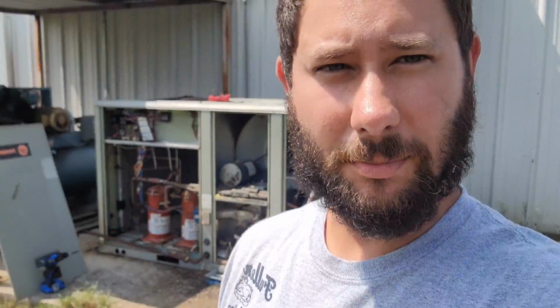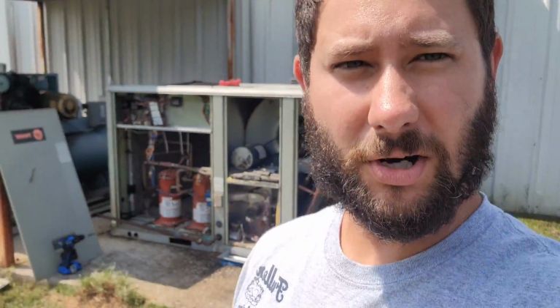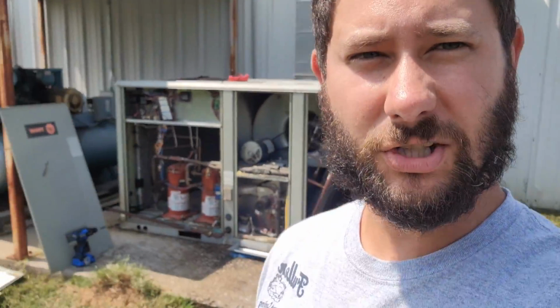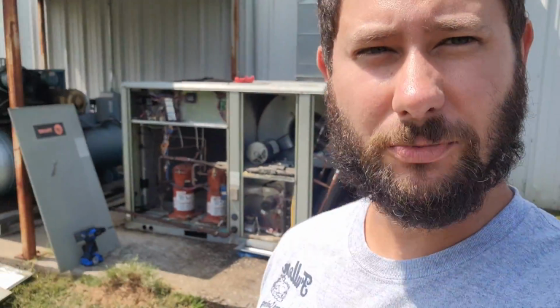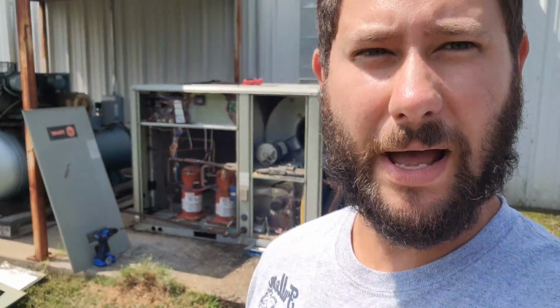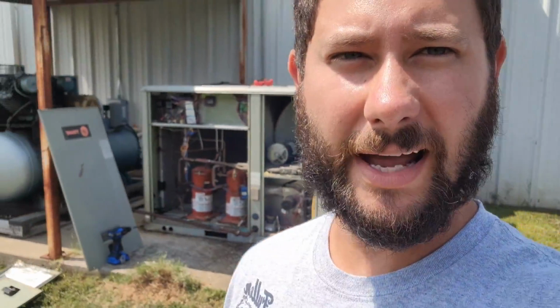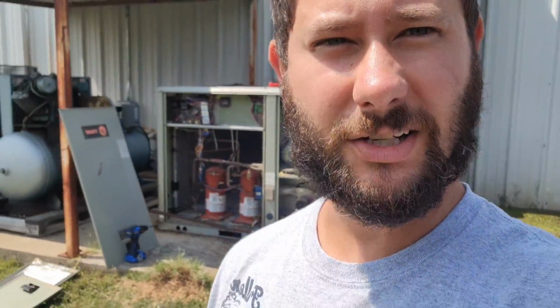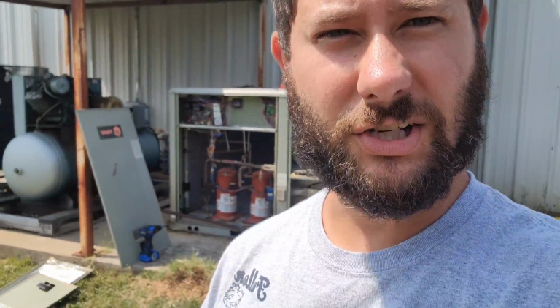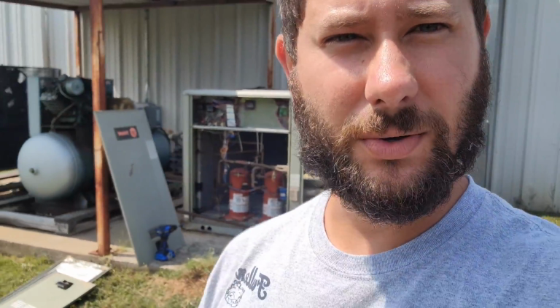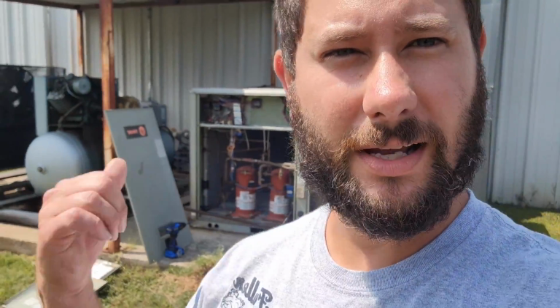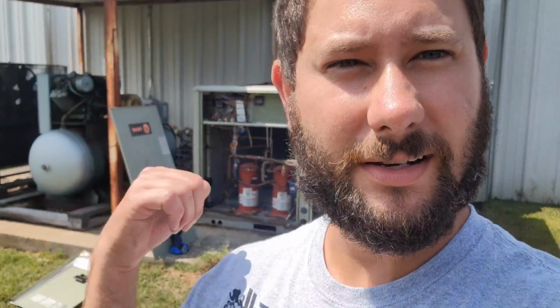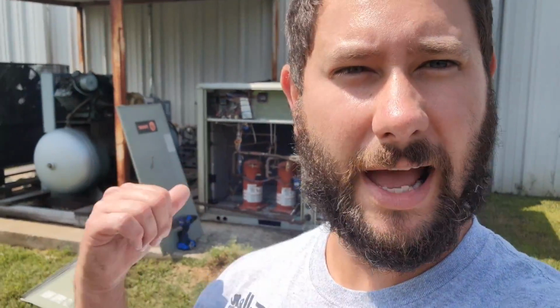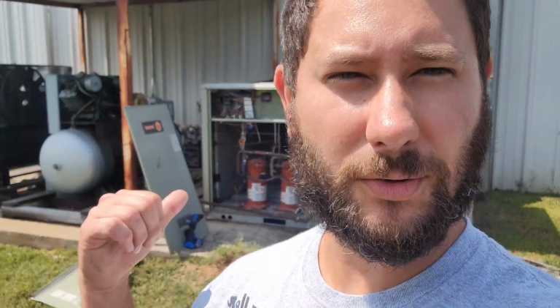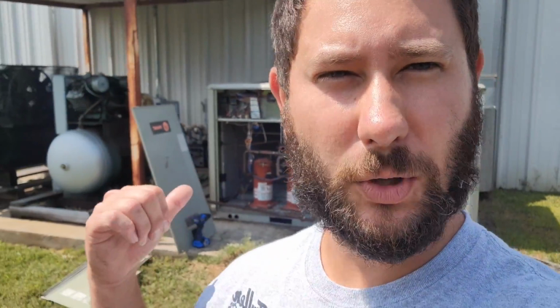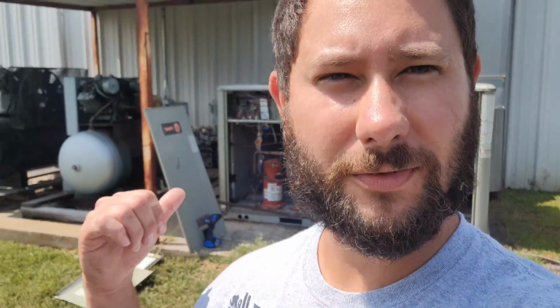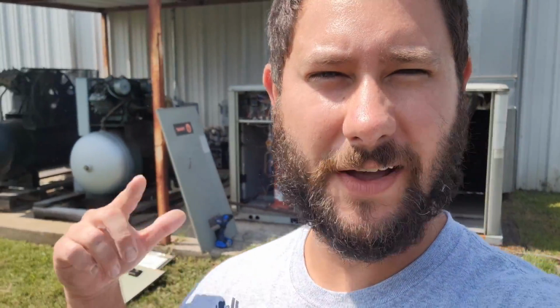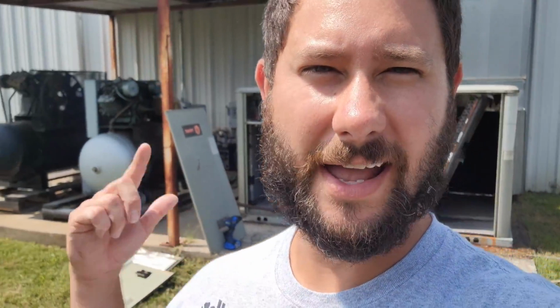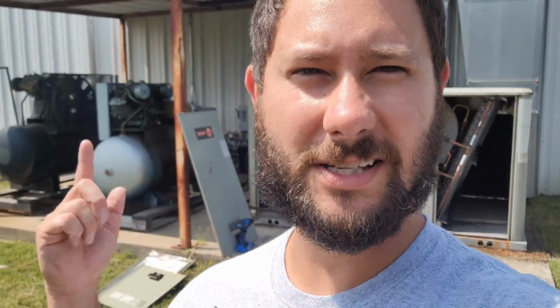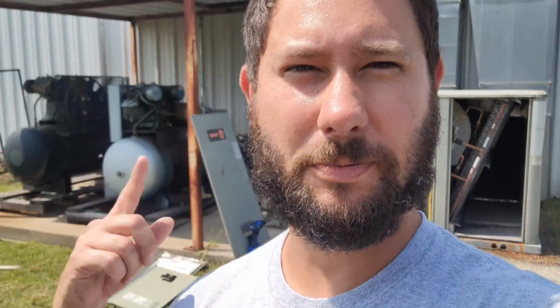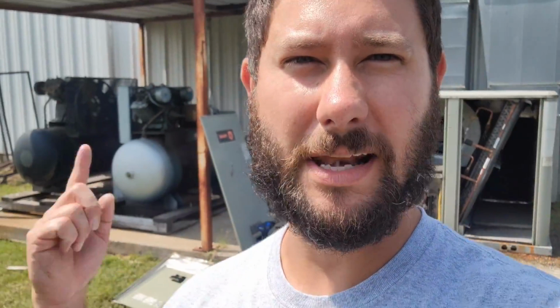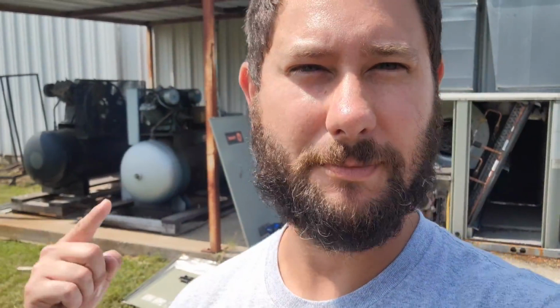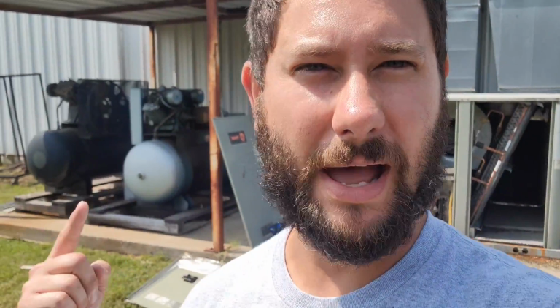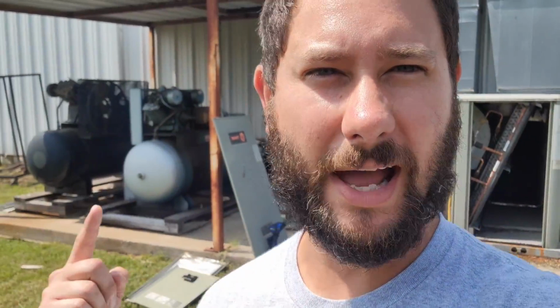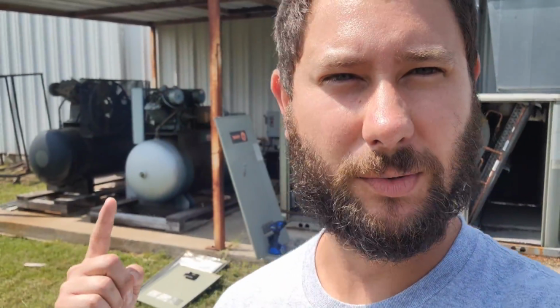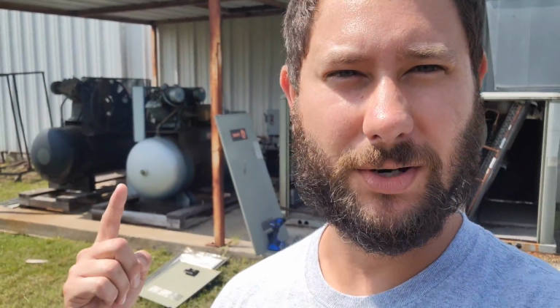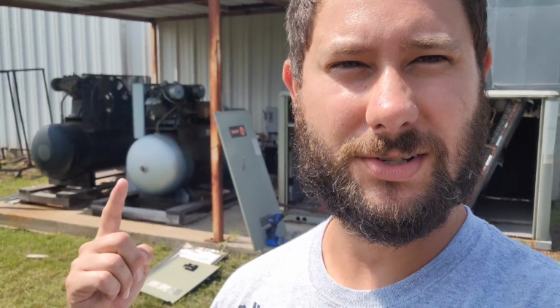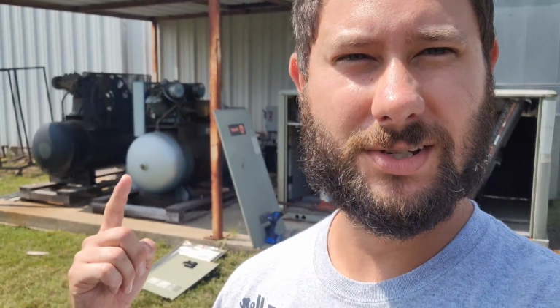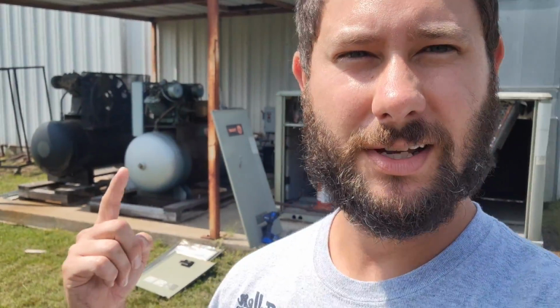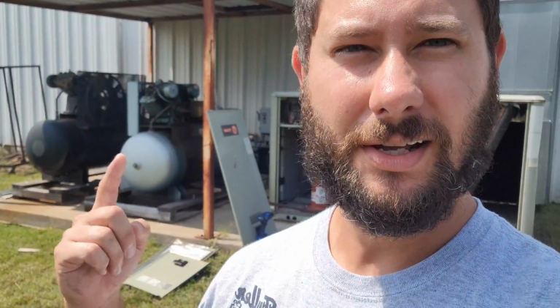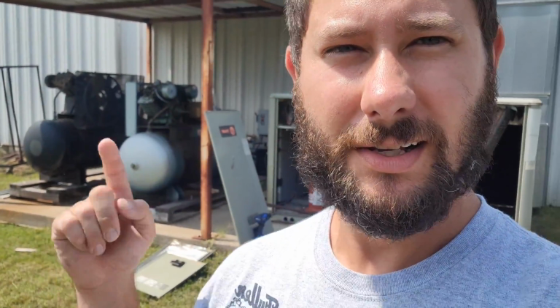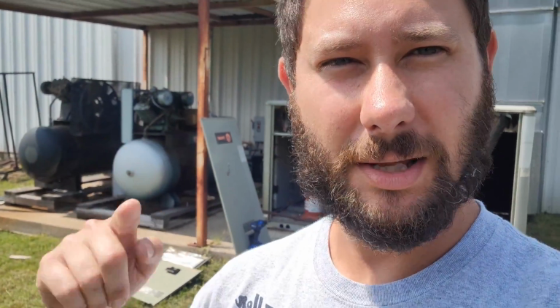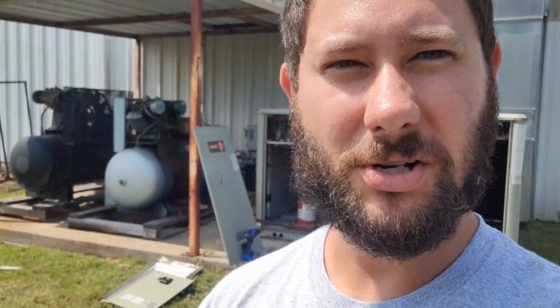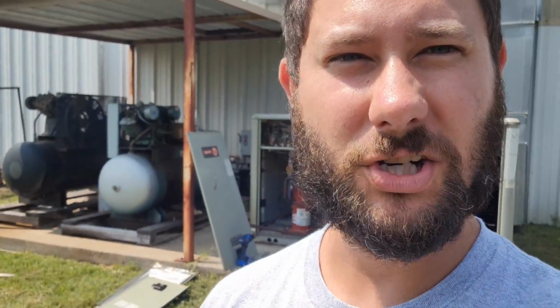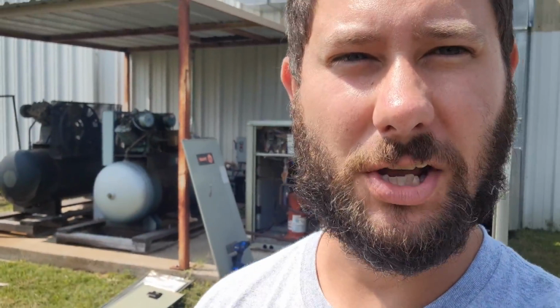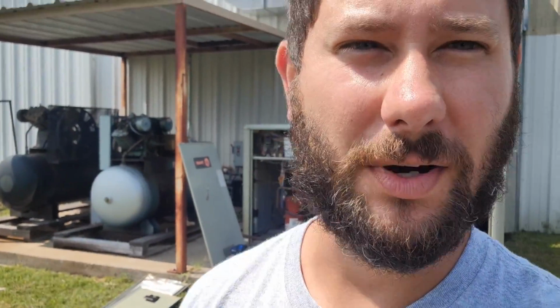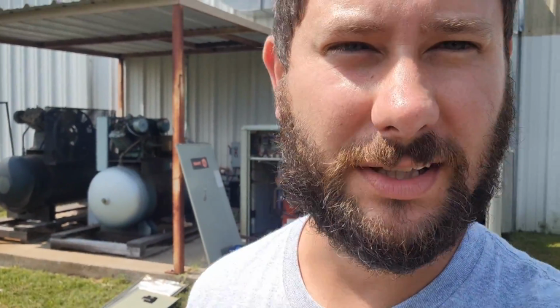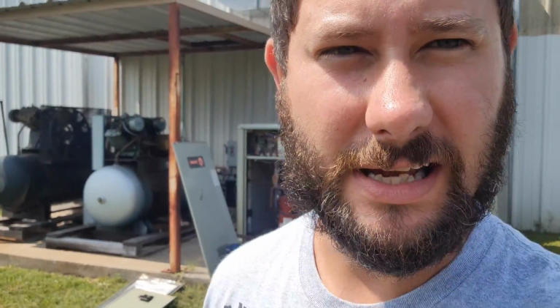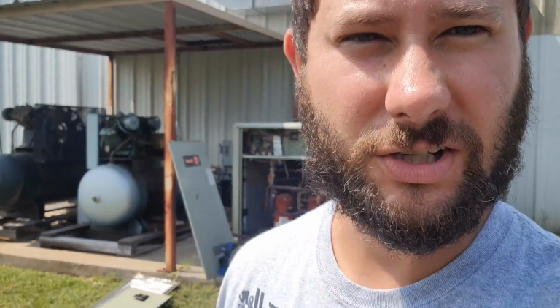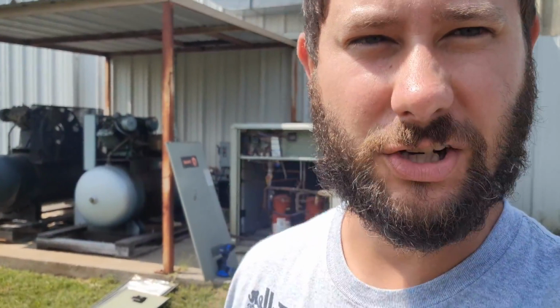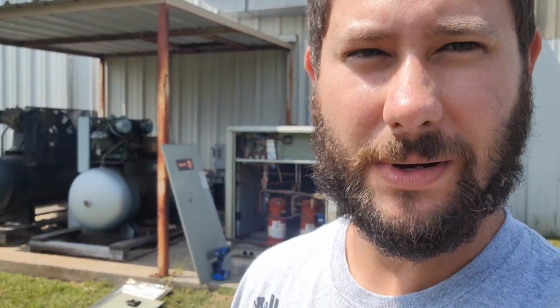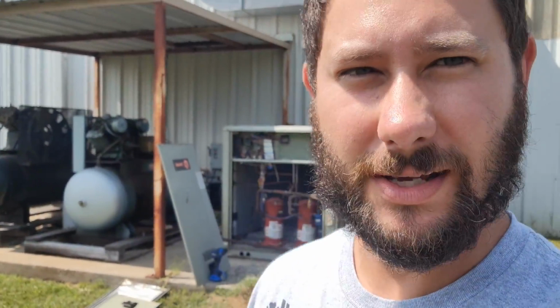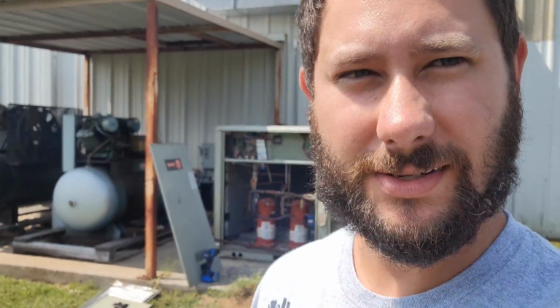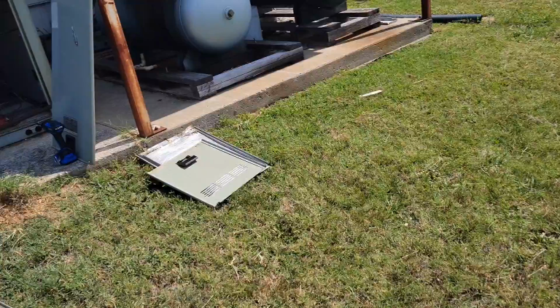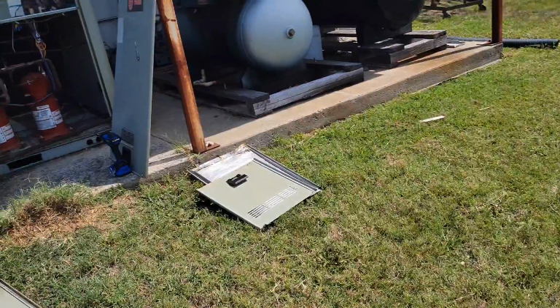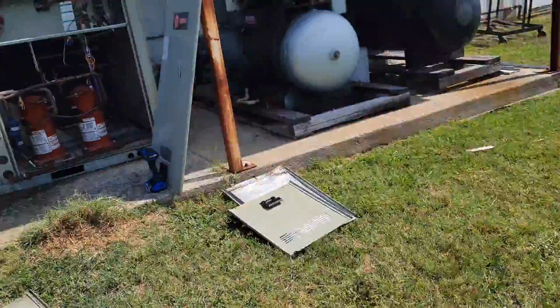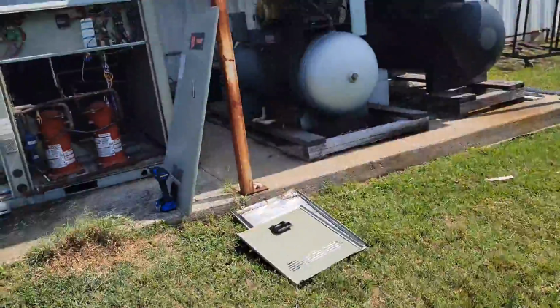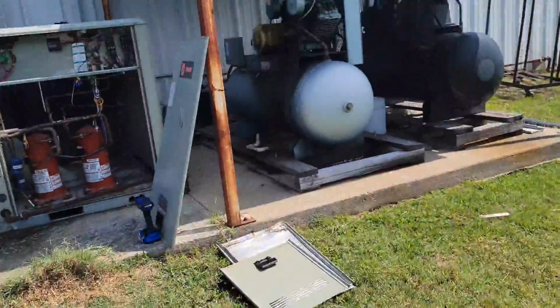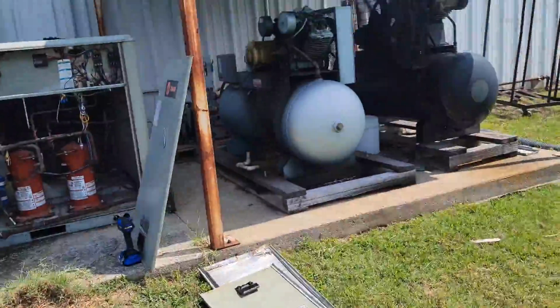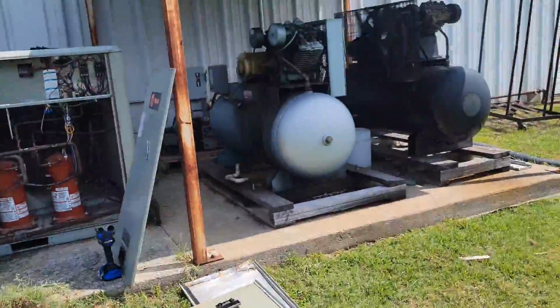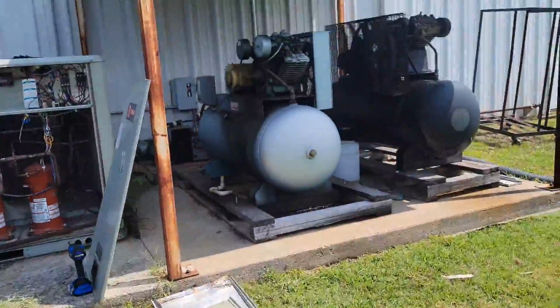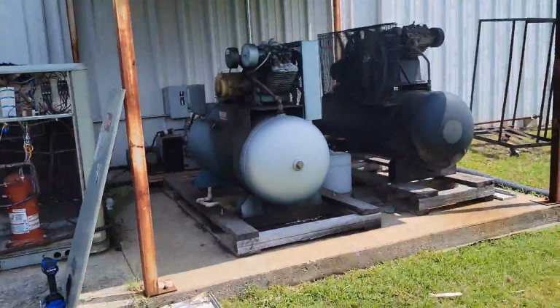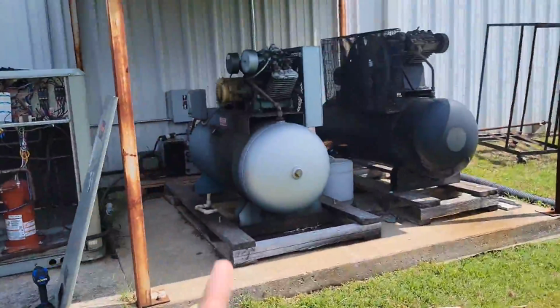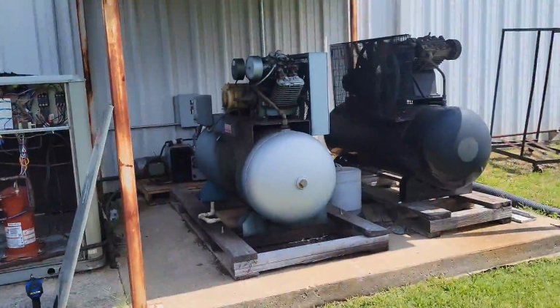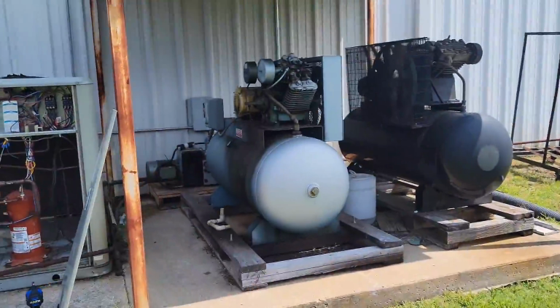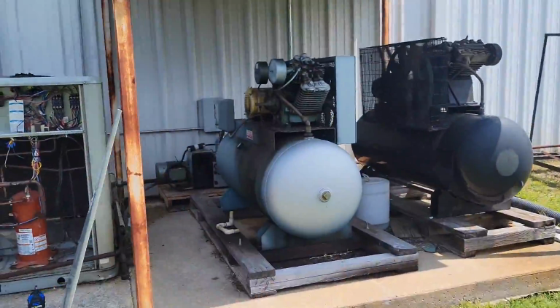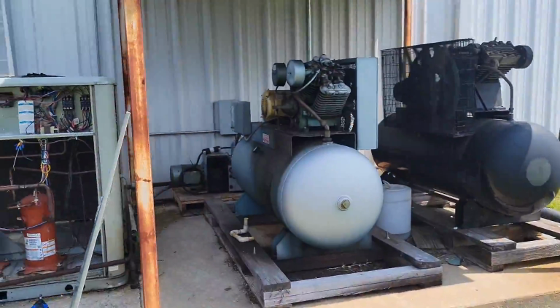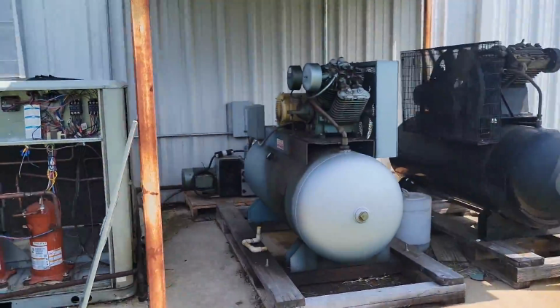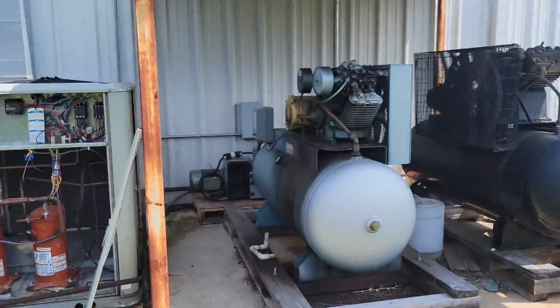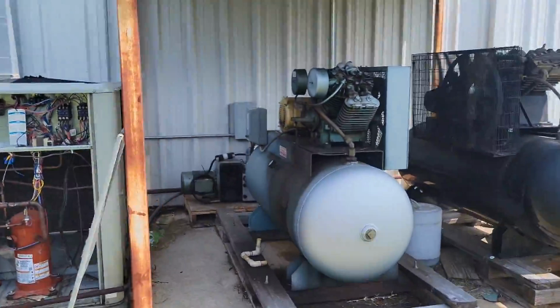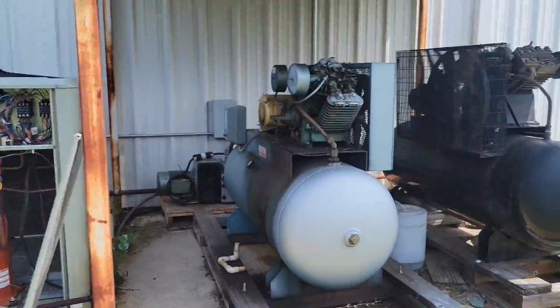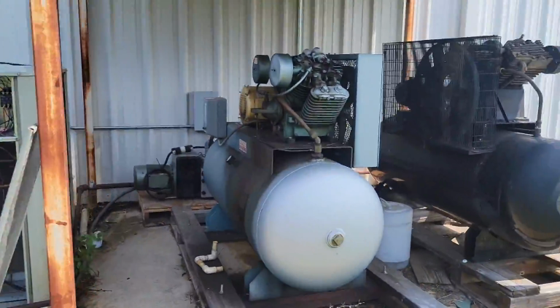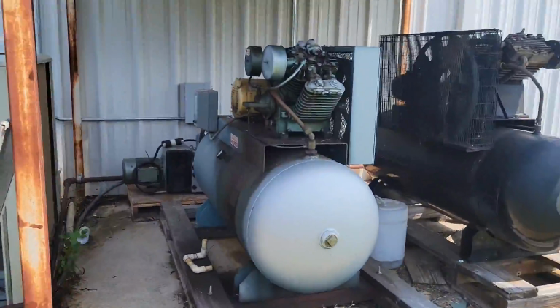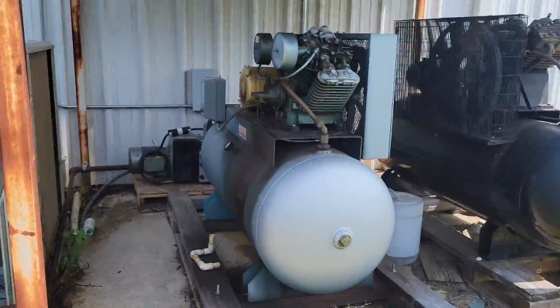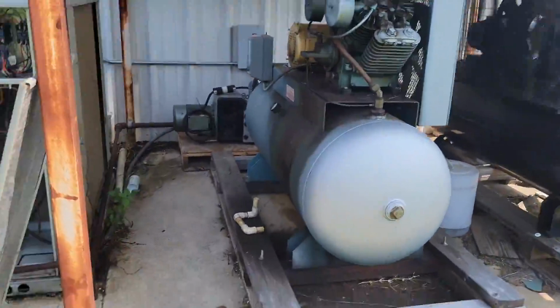Commercial package unit outdoor fan spinning backwards. Let me show you what the issue is. It's hard to hear because of all these compressors.